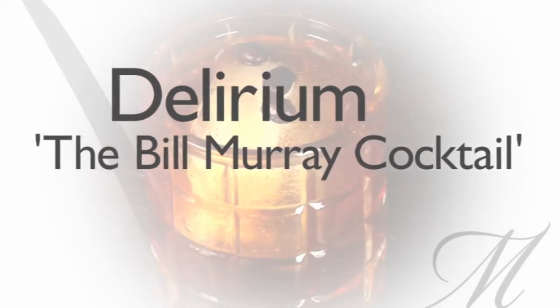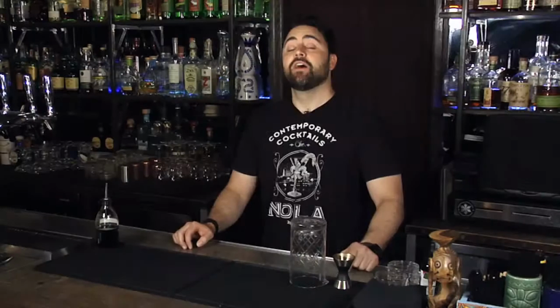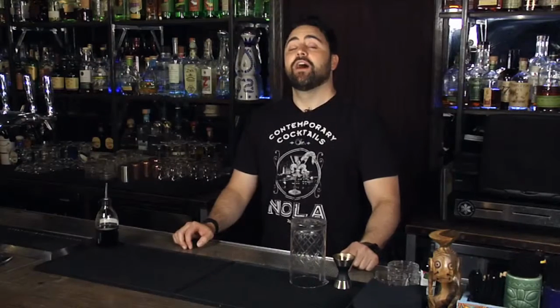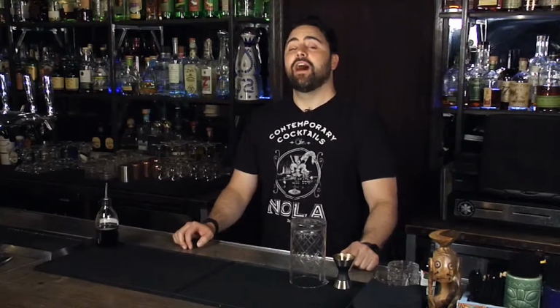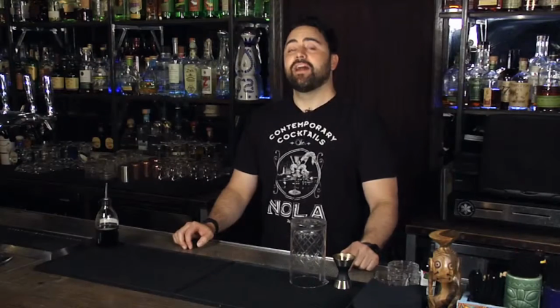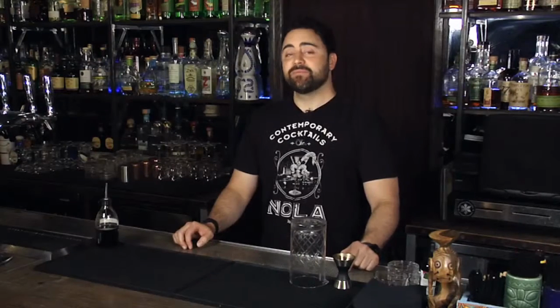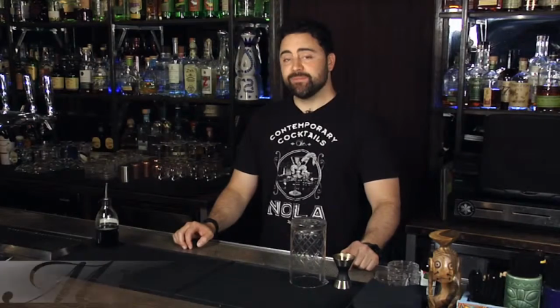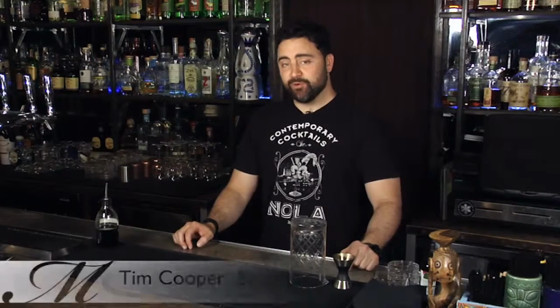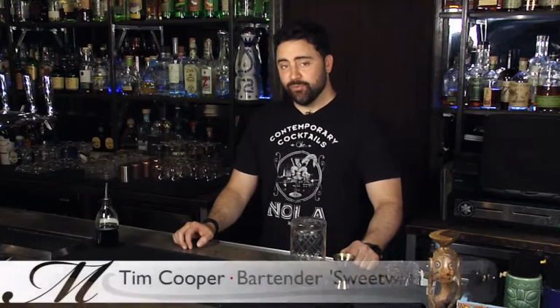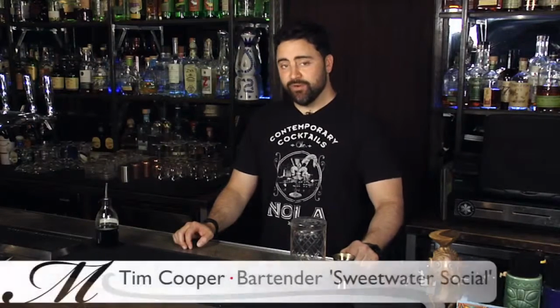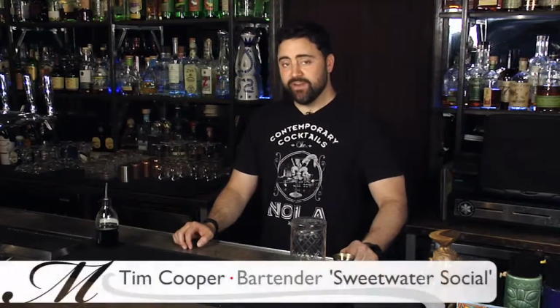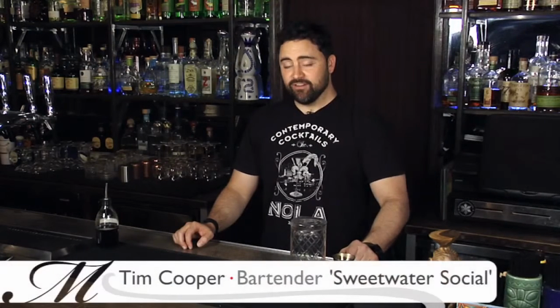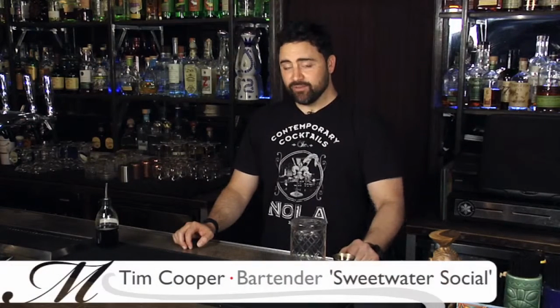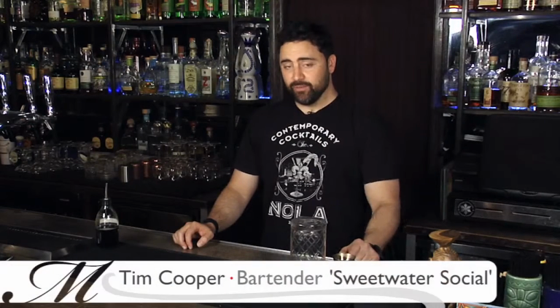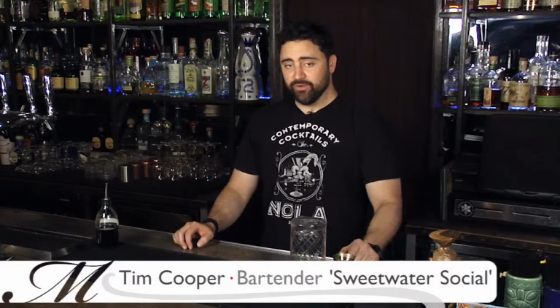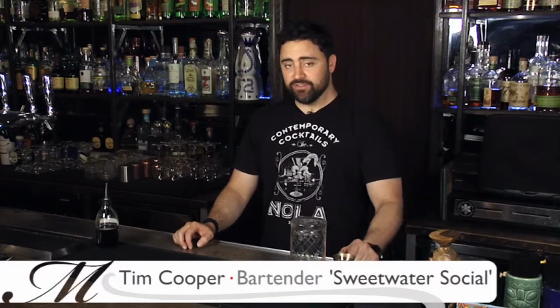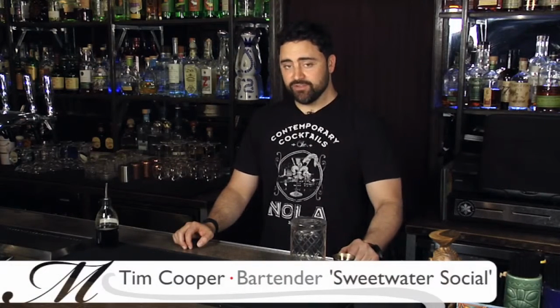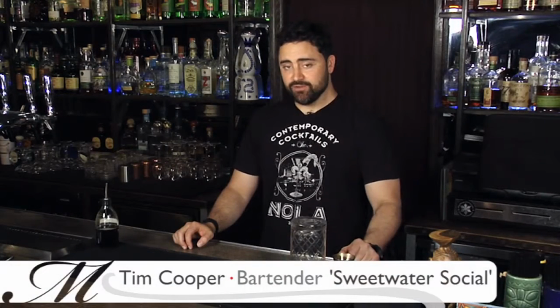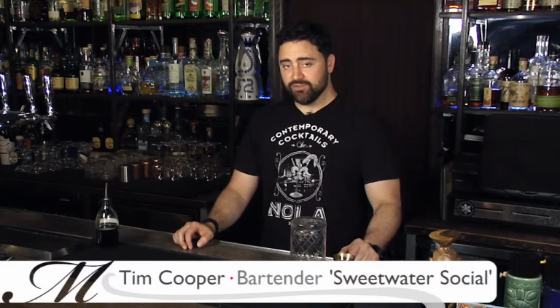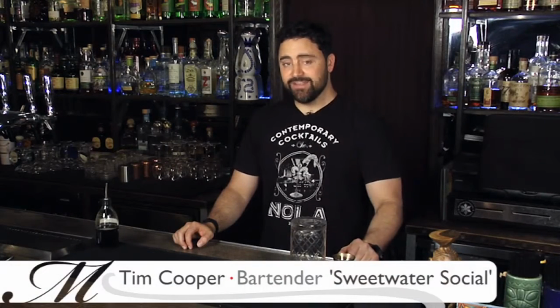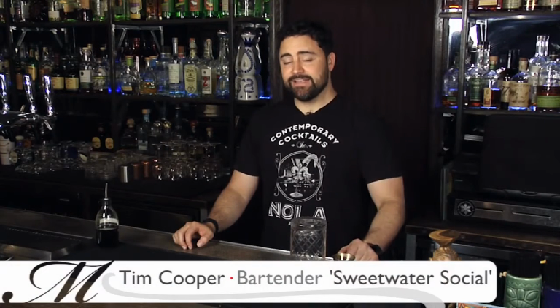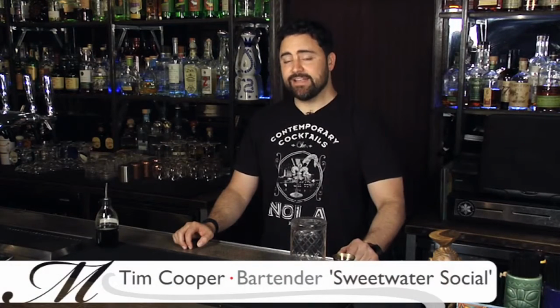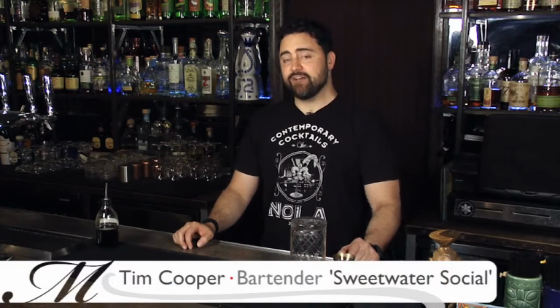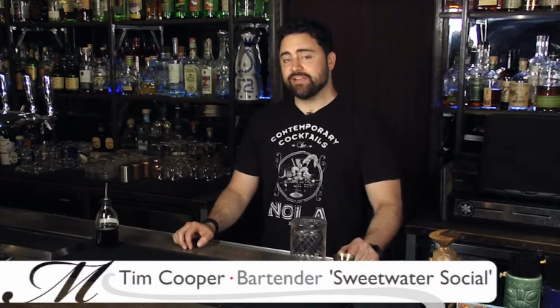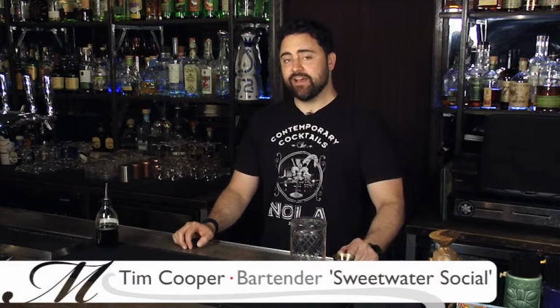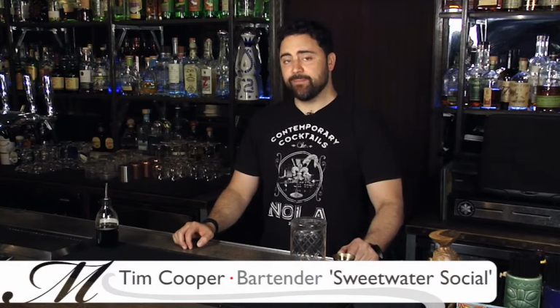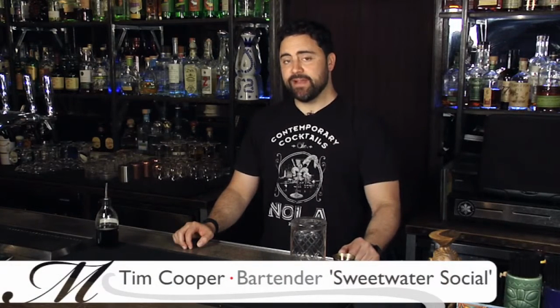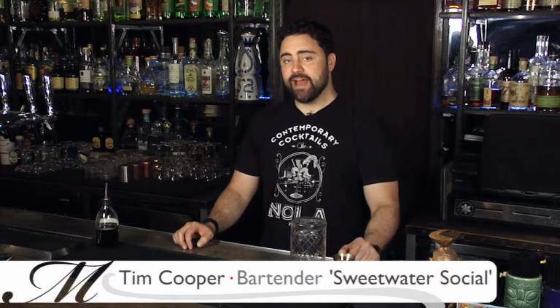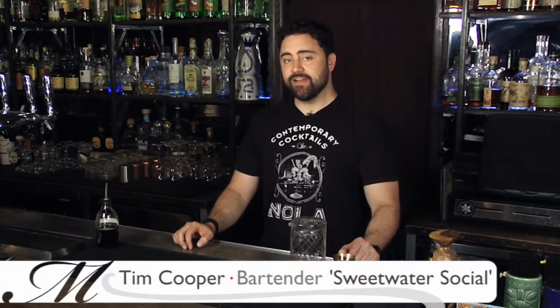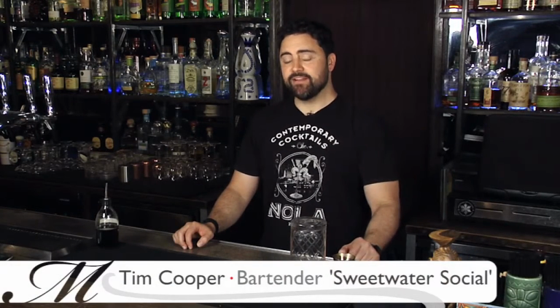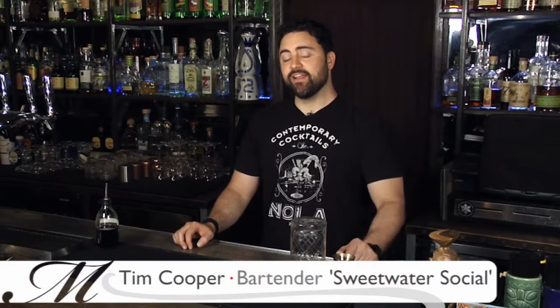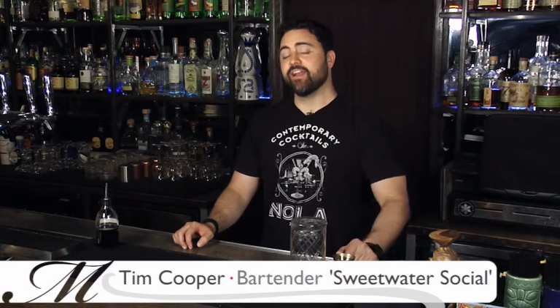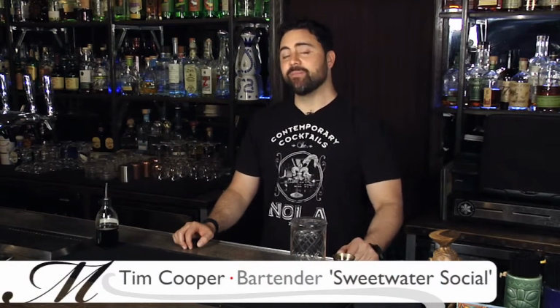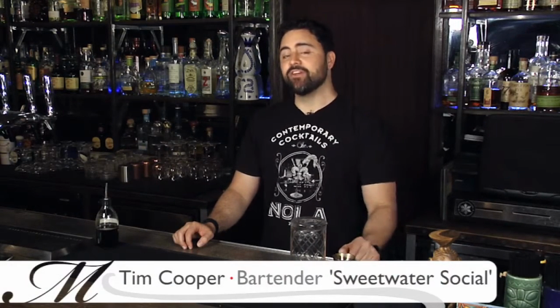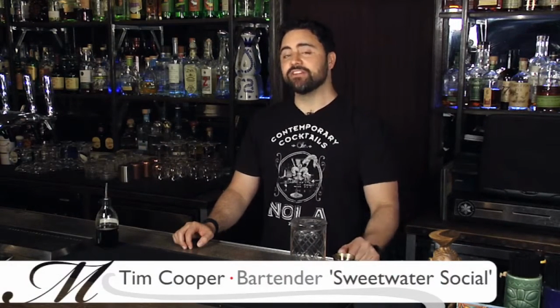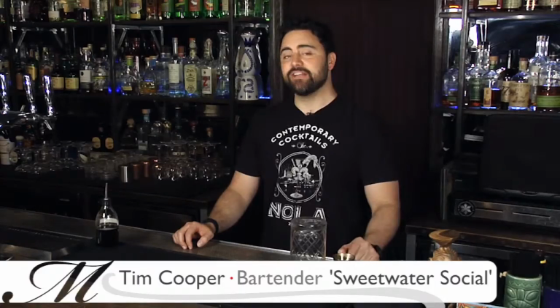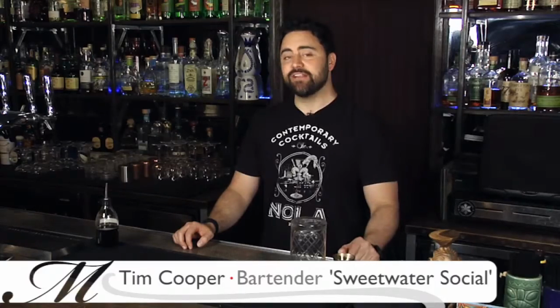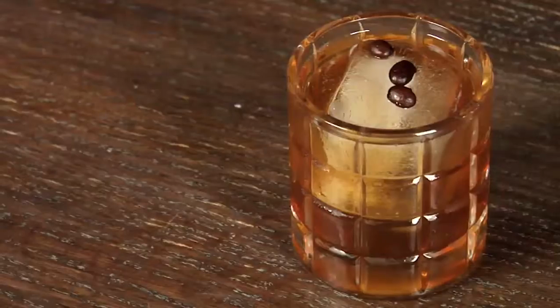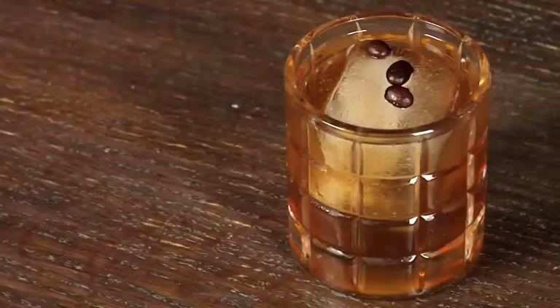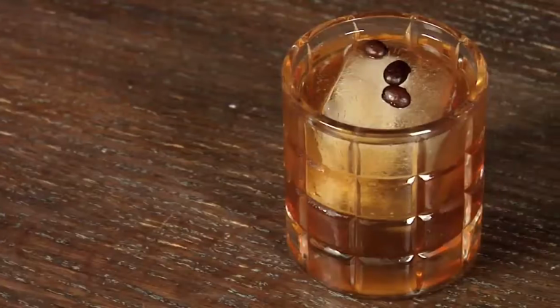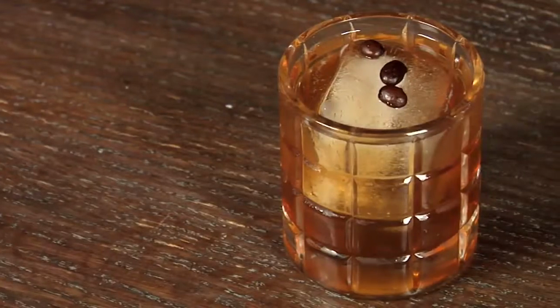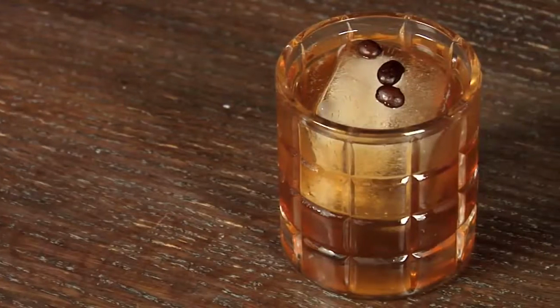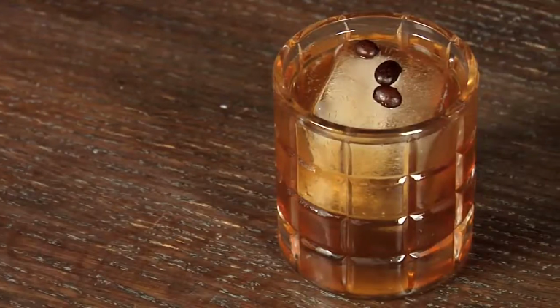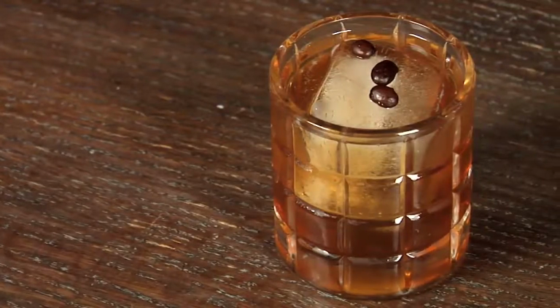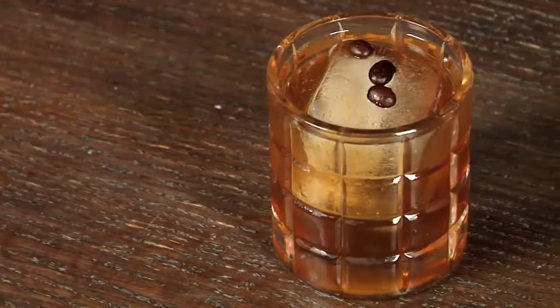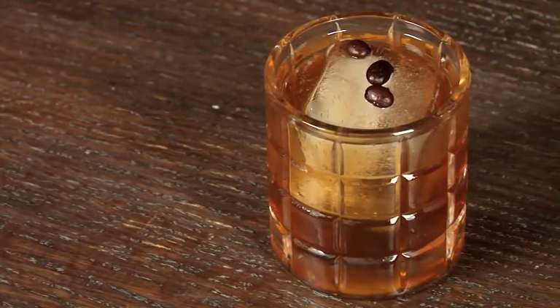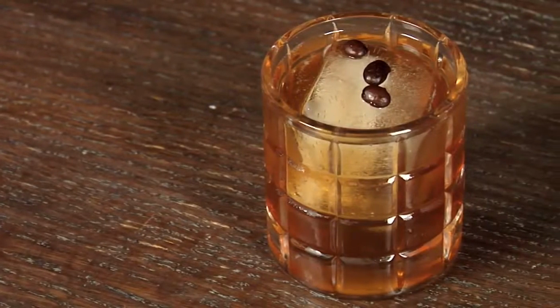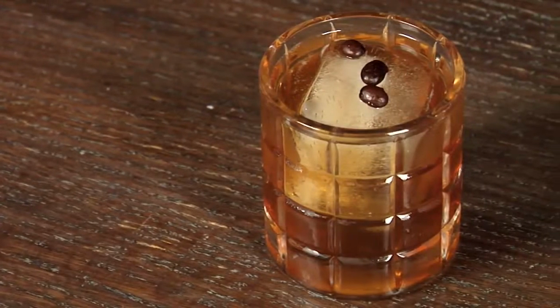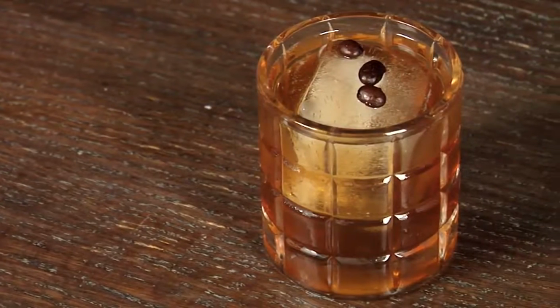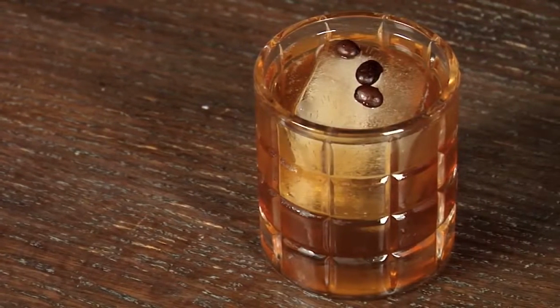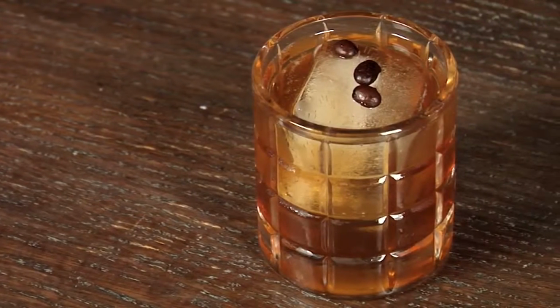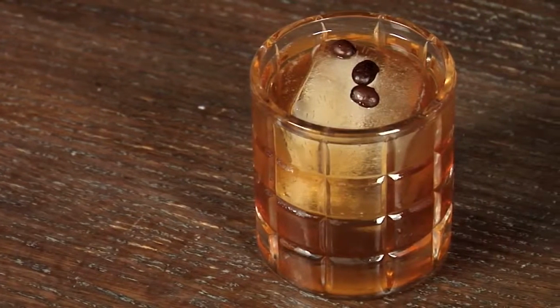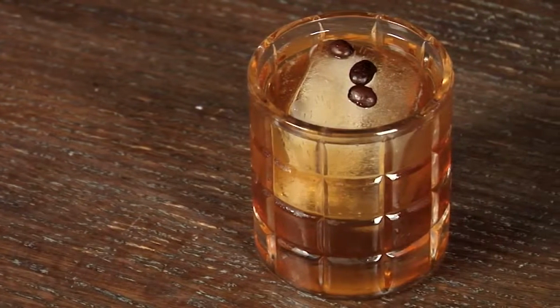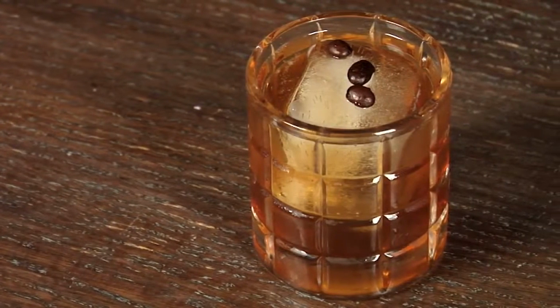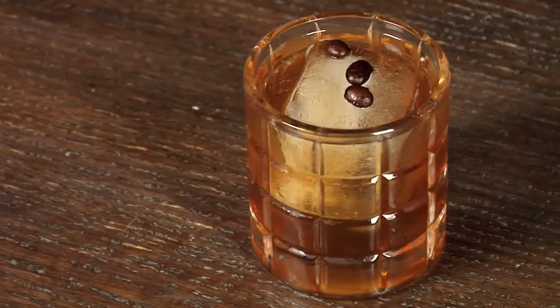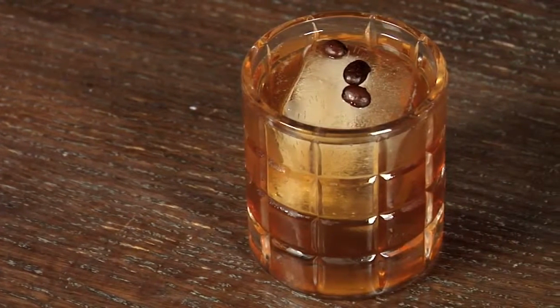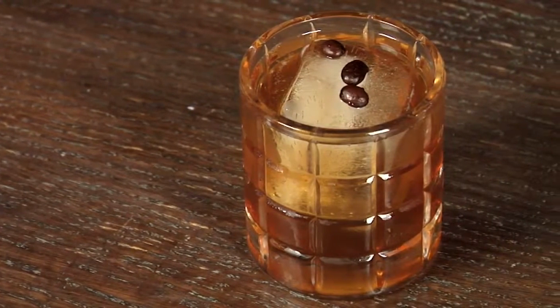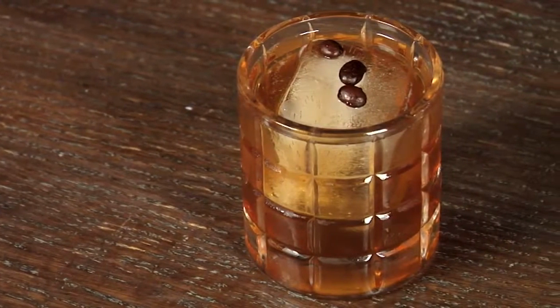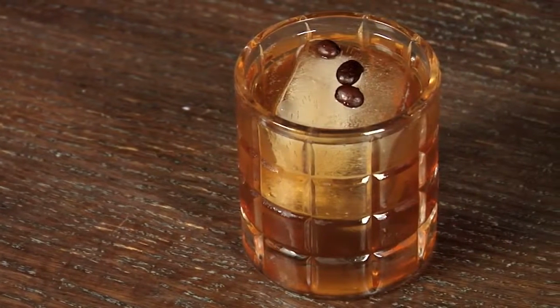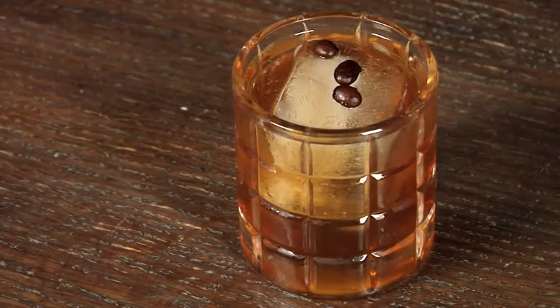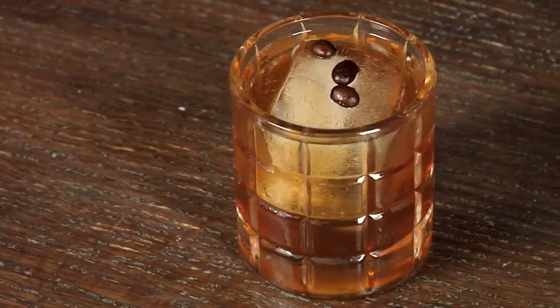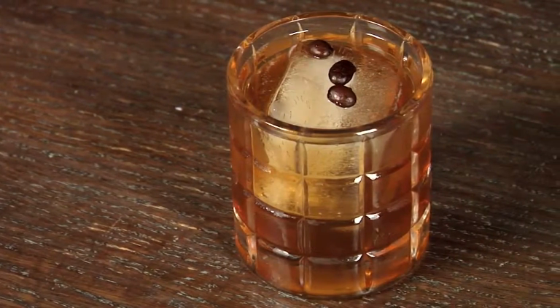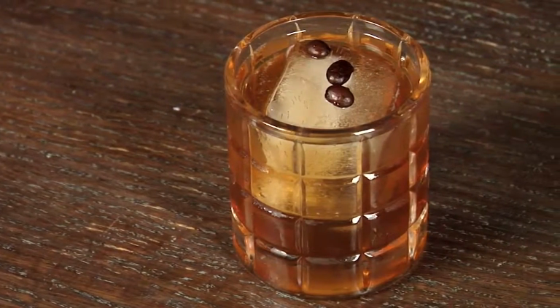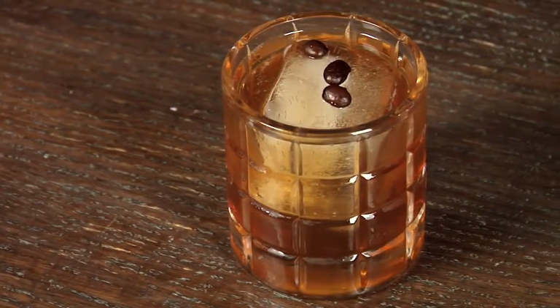Hi, I'm Tim Cooper here at Sweetwater Social in downtown Manhattan, and I'm here today to make the Delirium, aka the Bill Murray cocktail.